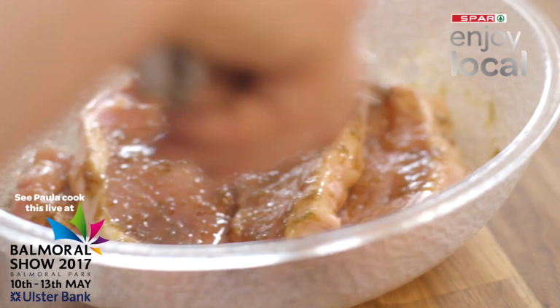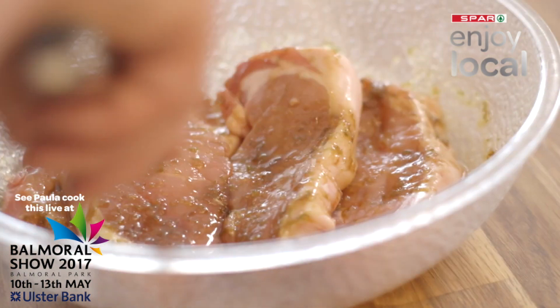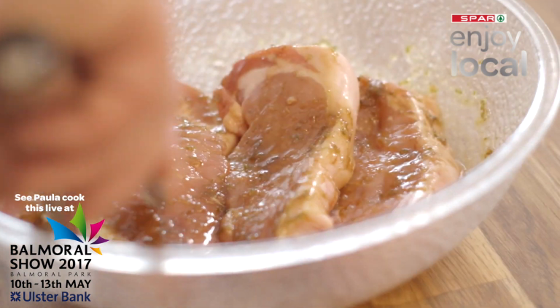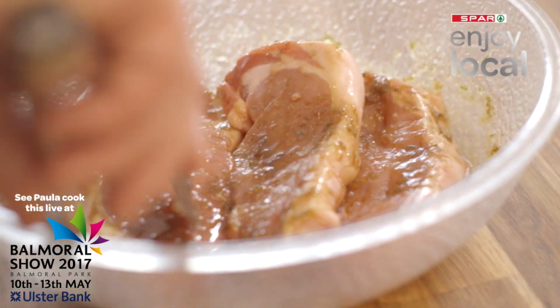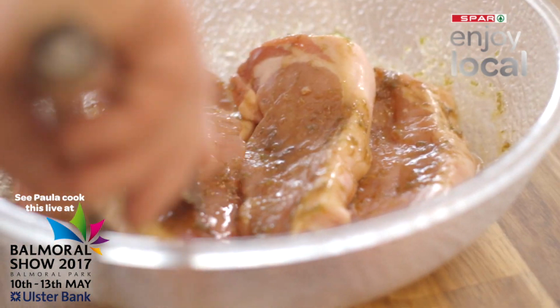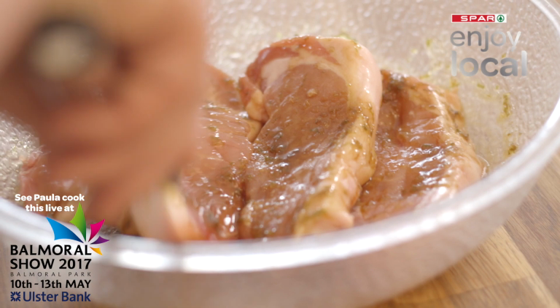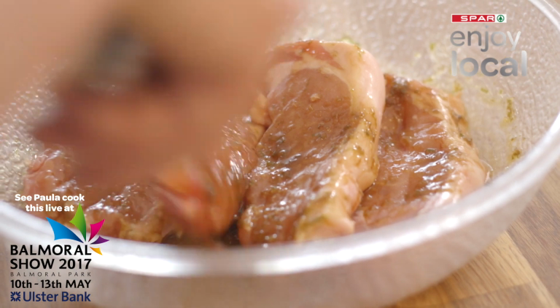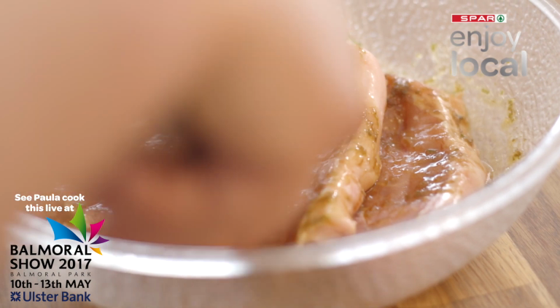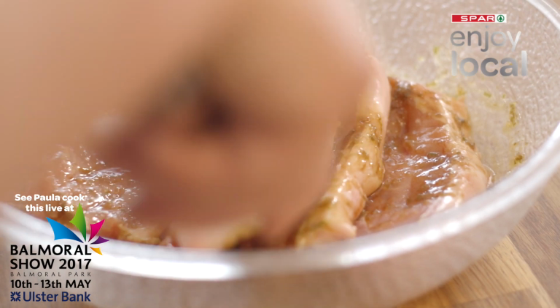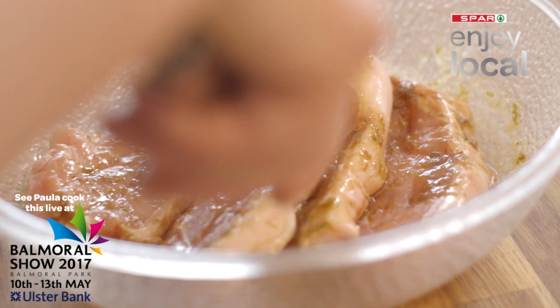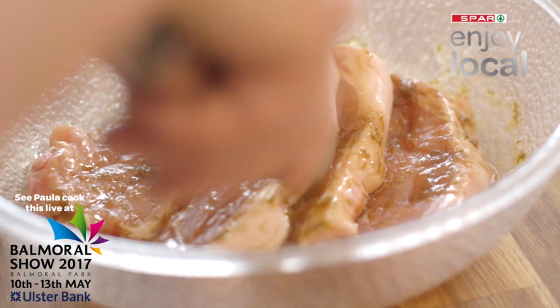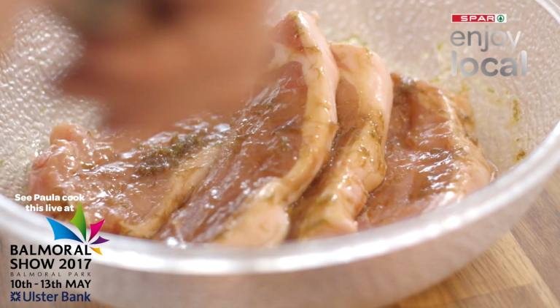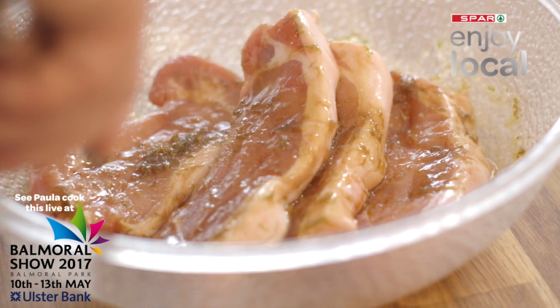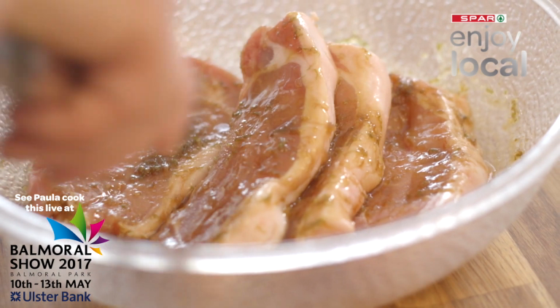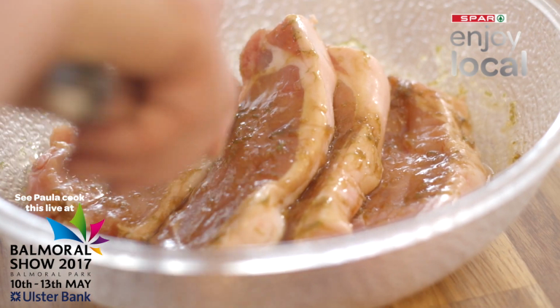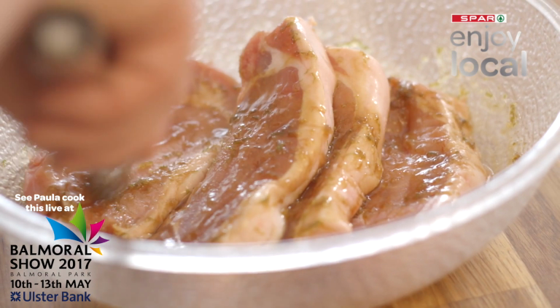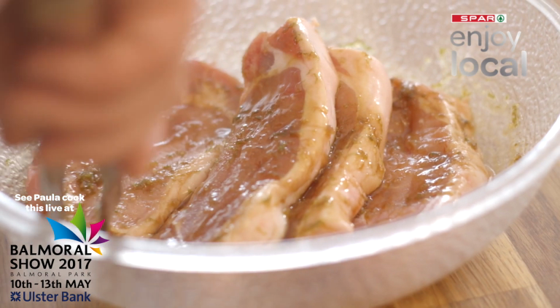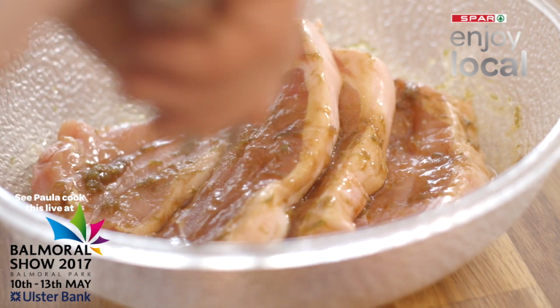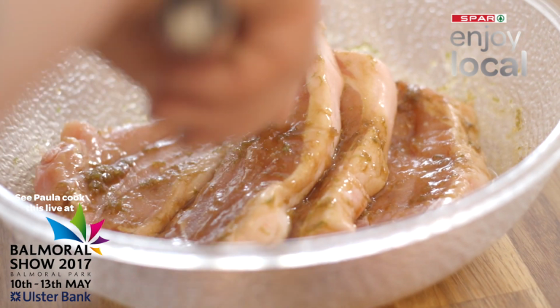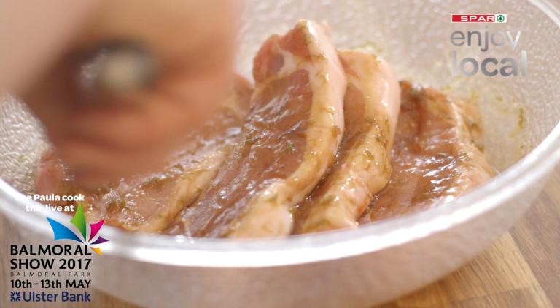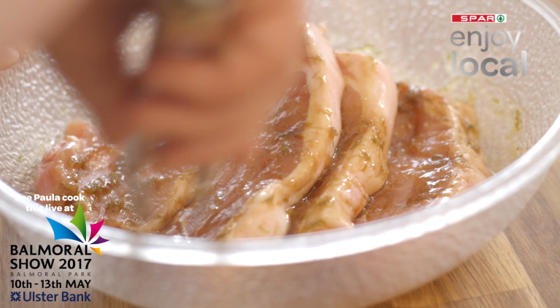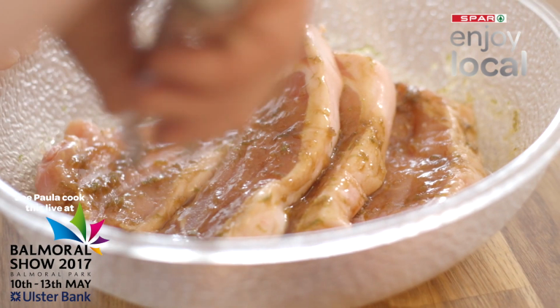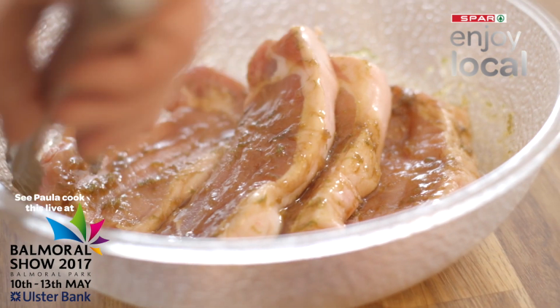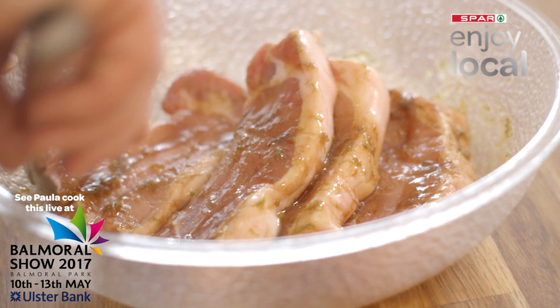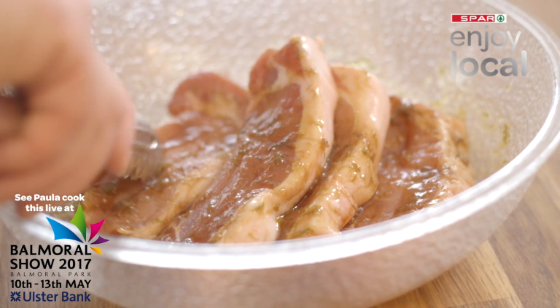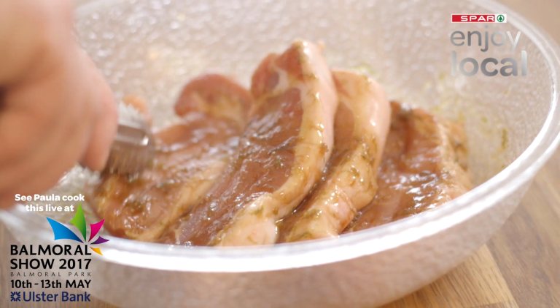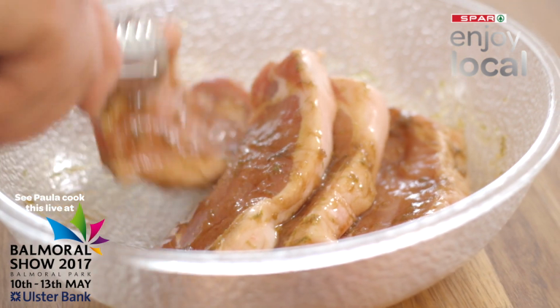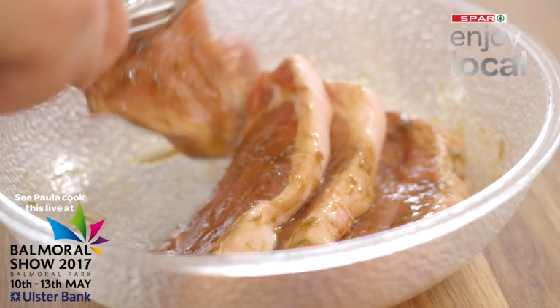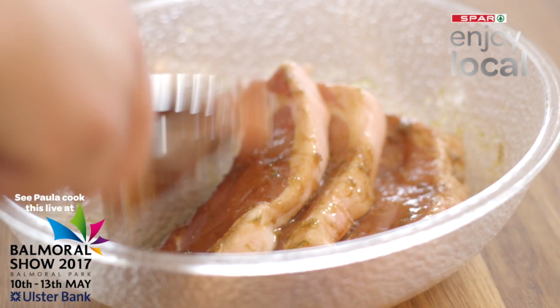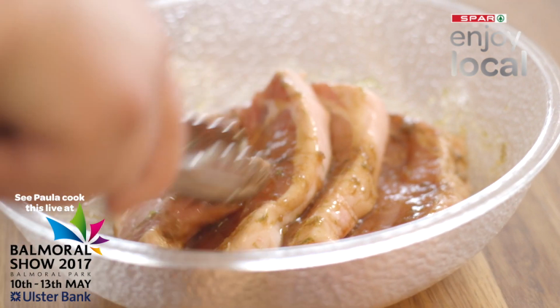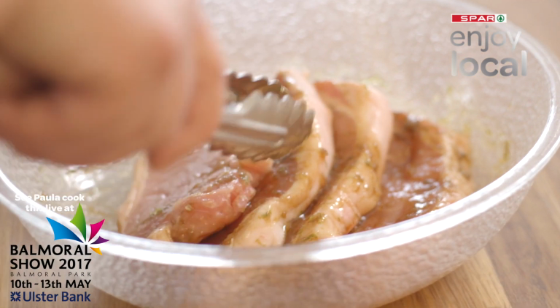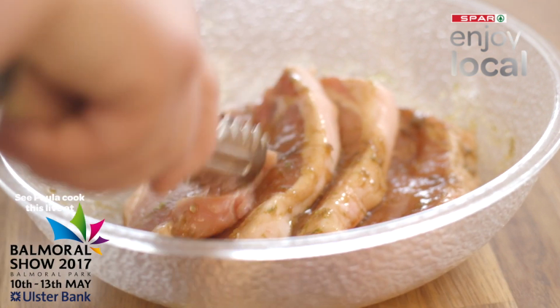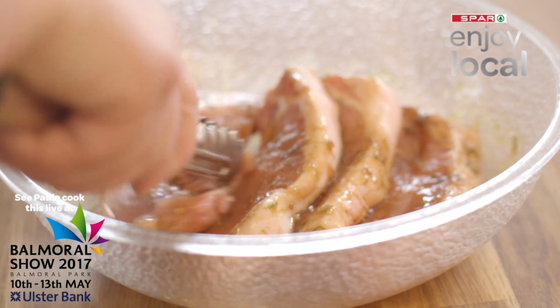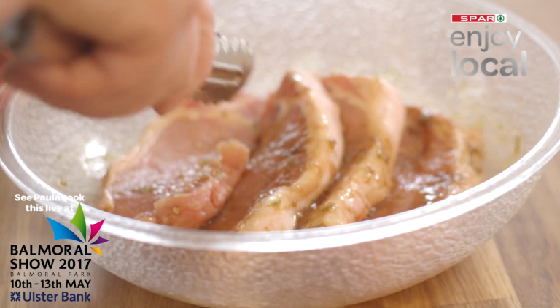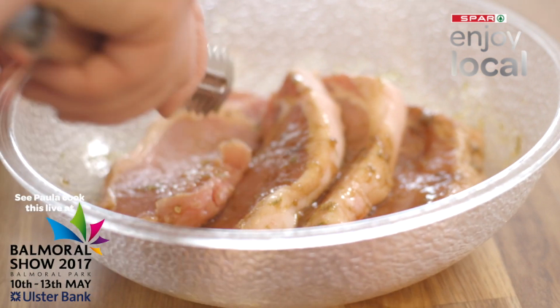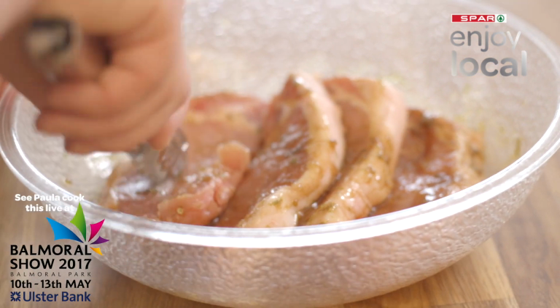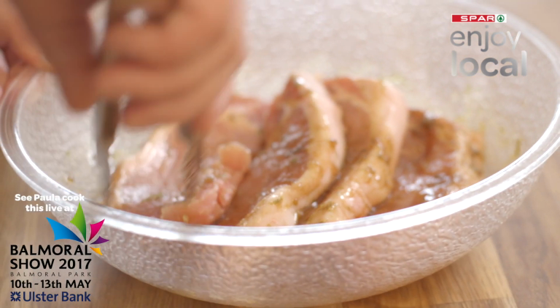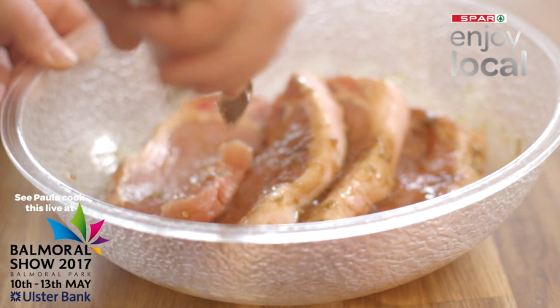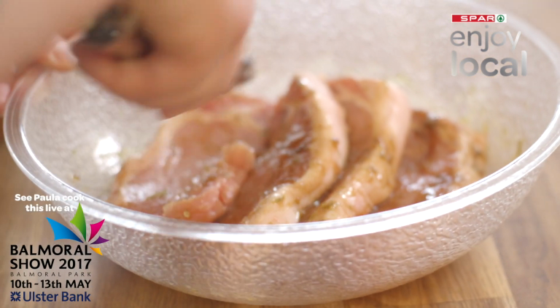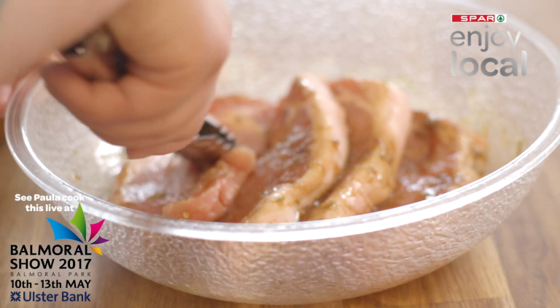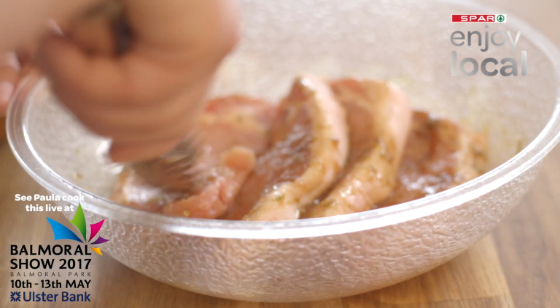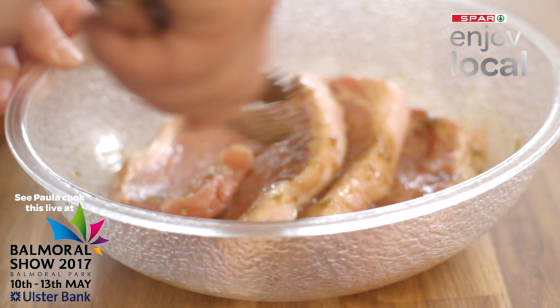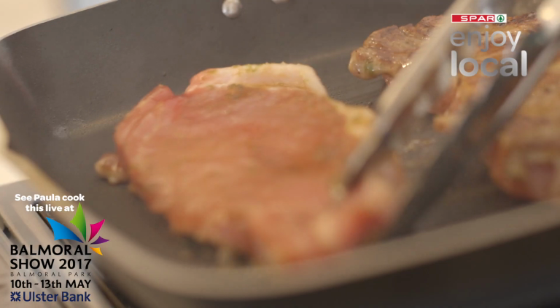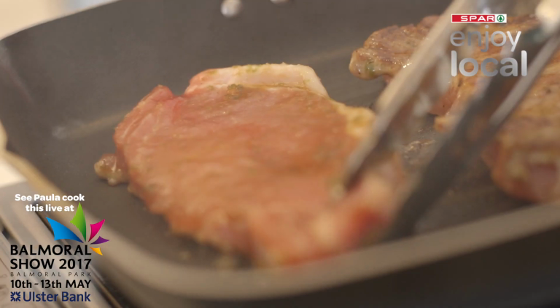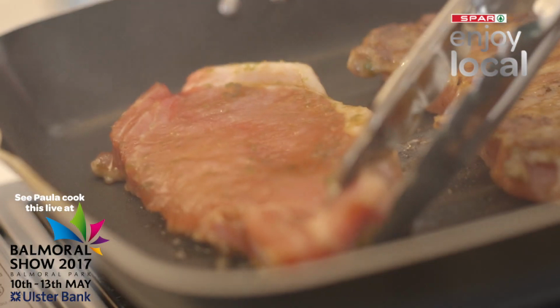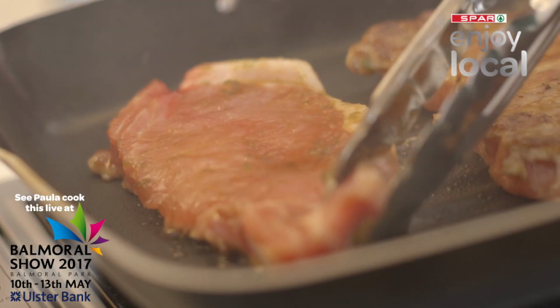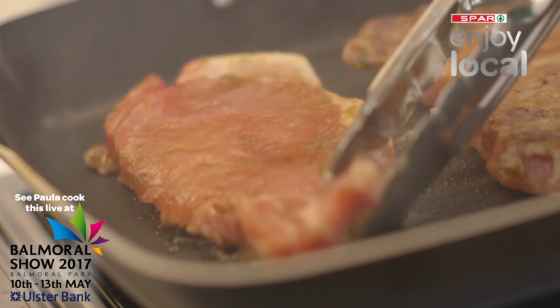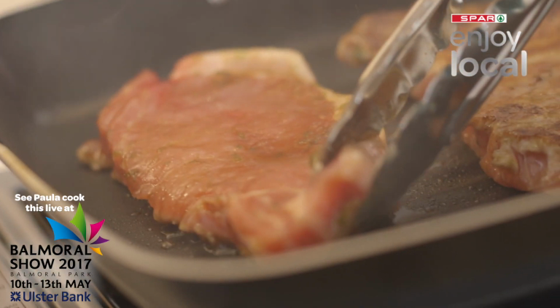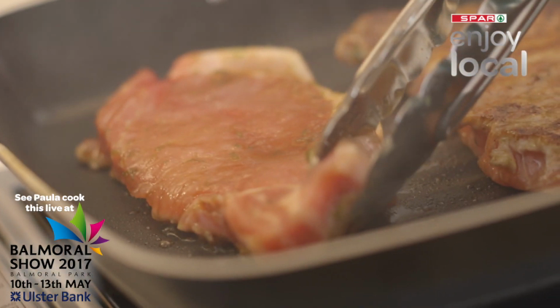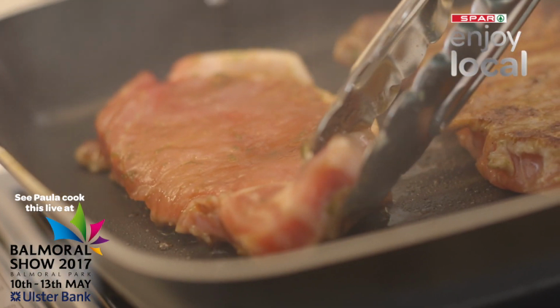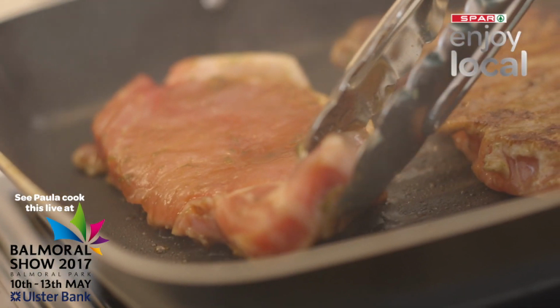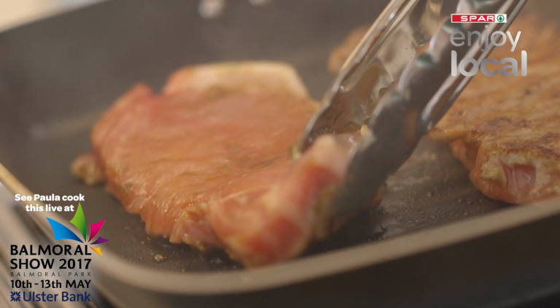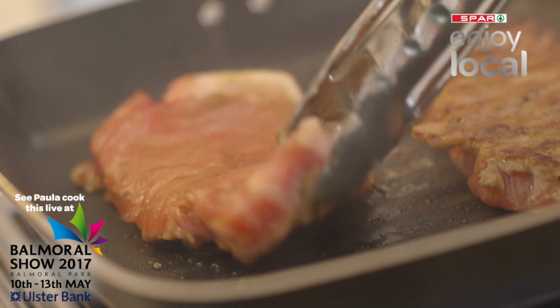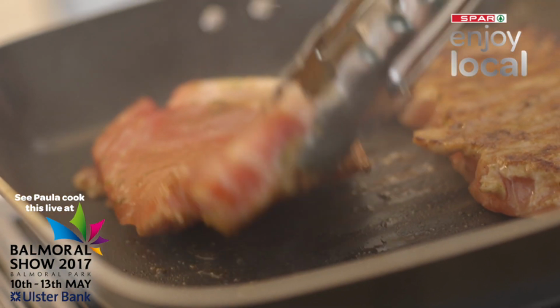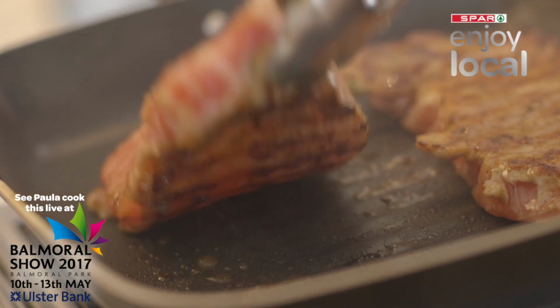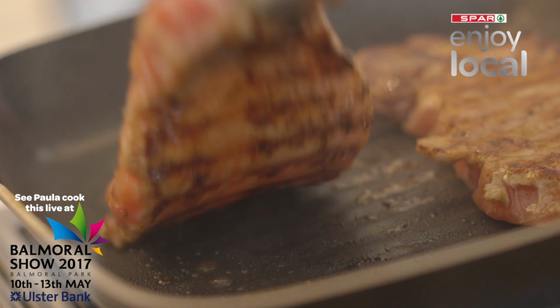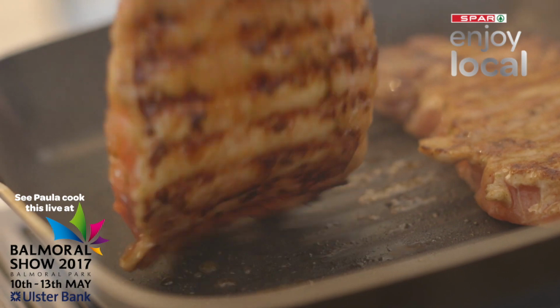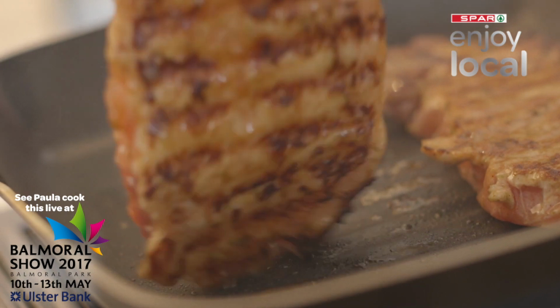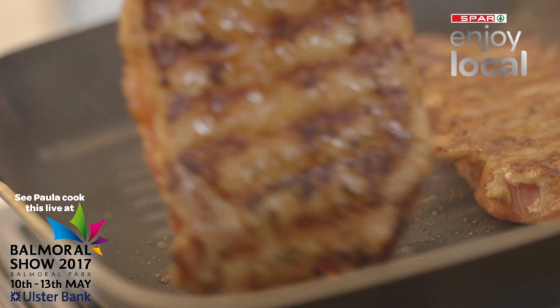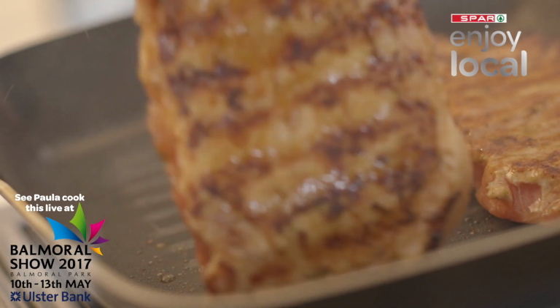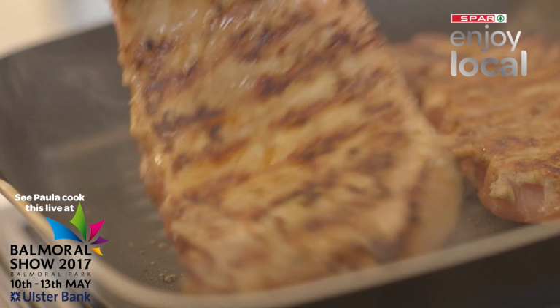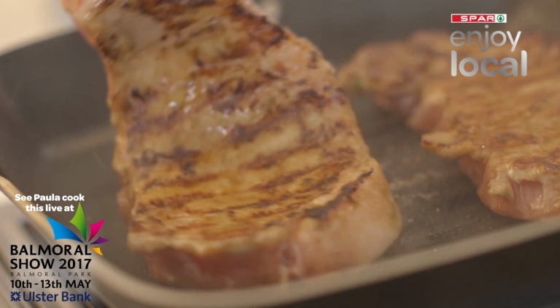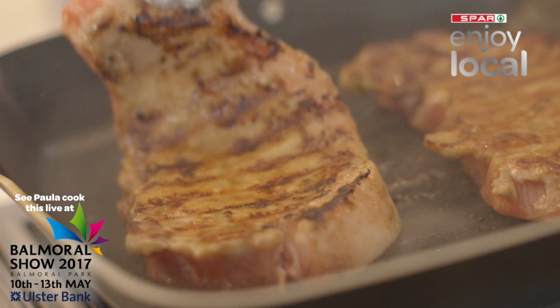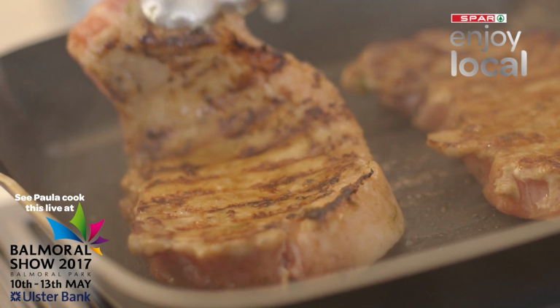Leave the pork chops to marinate for two hours, then grill on both sides until cooked through.